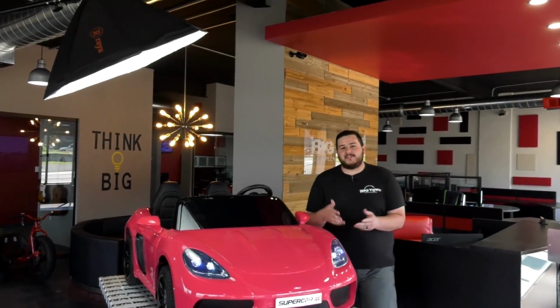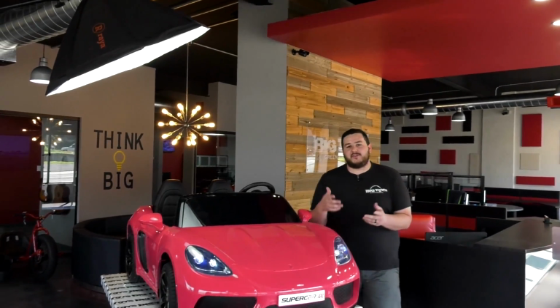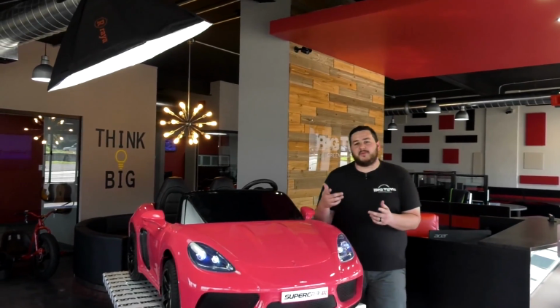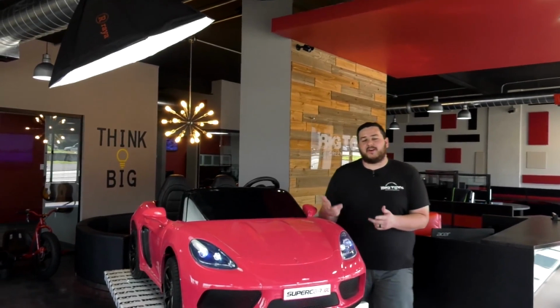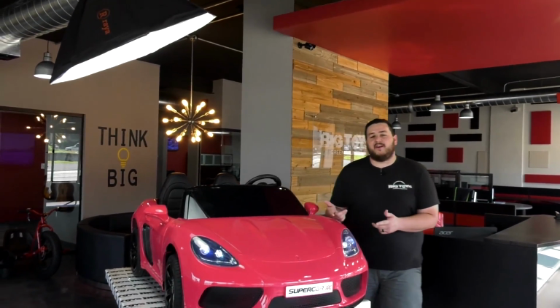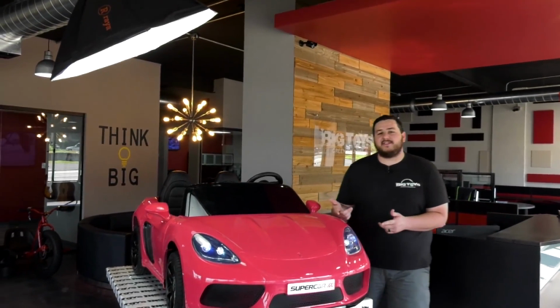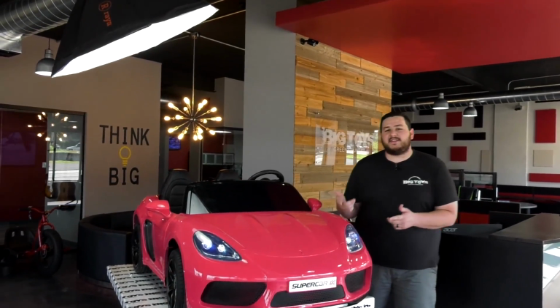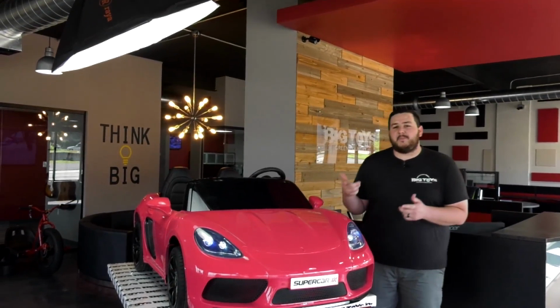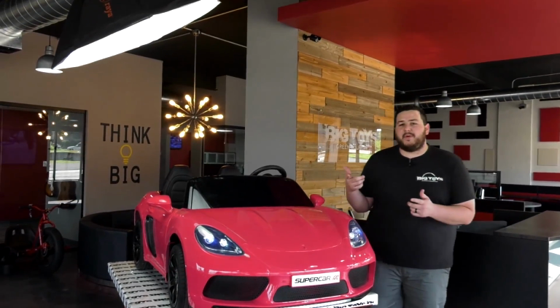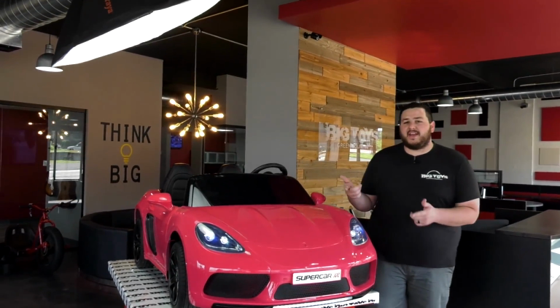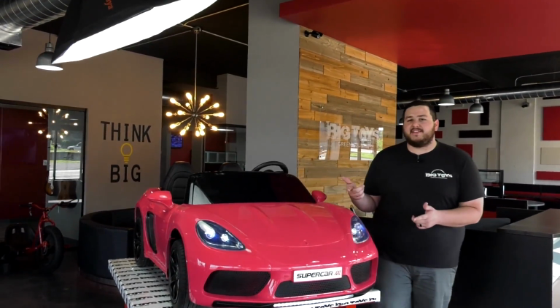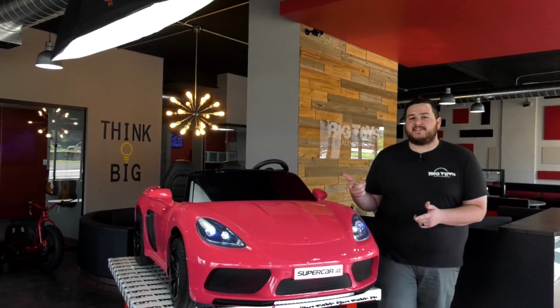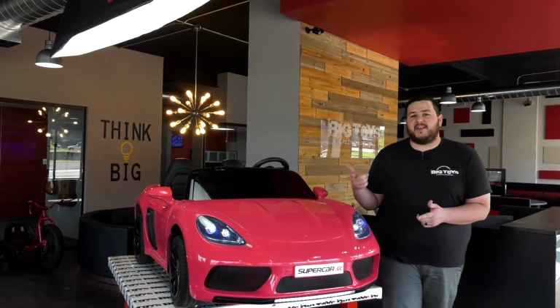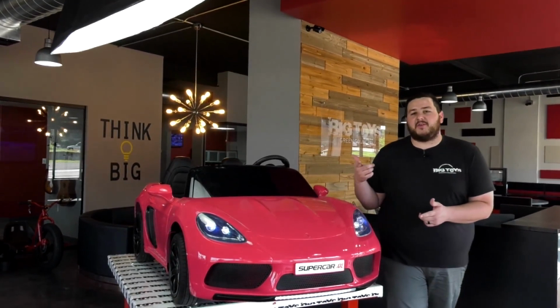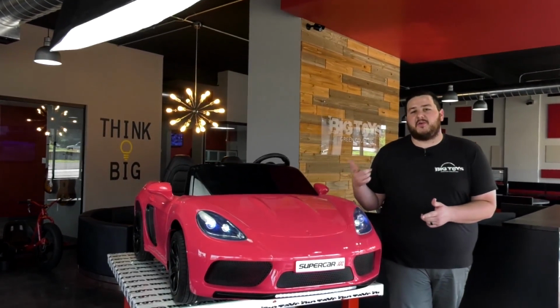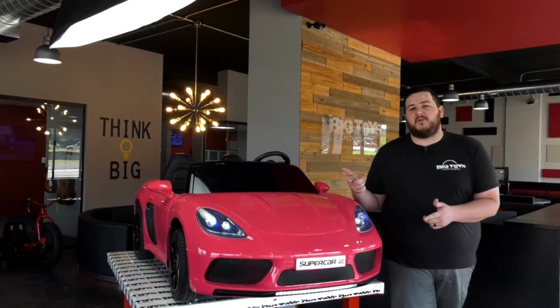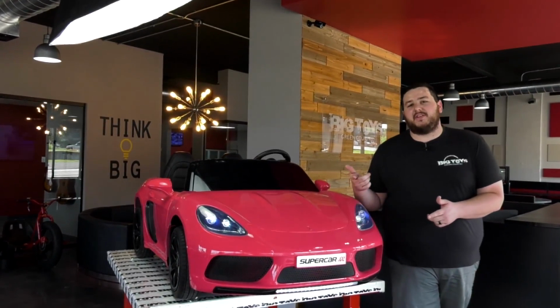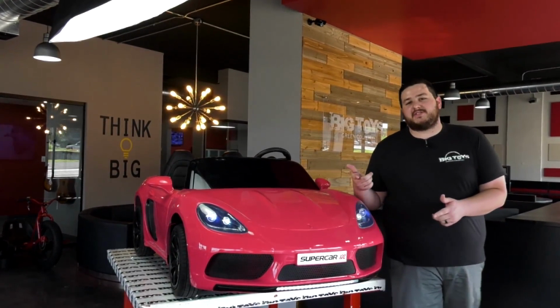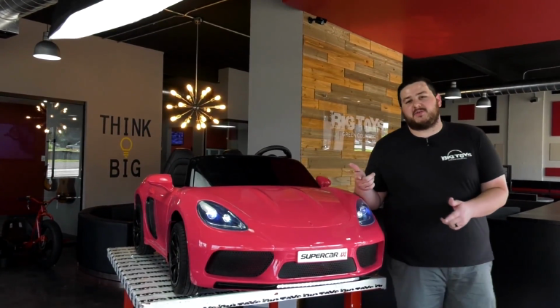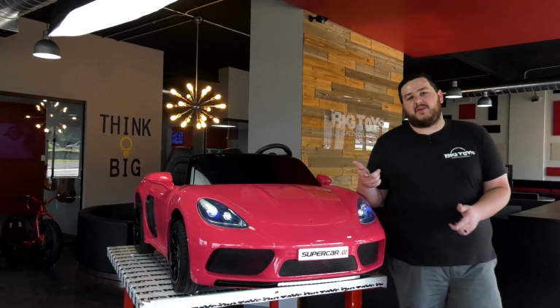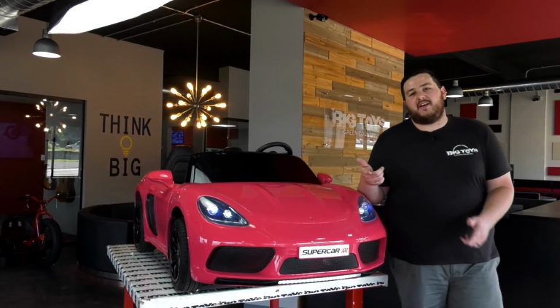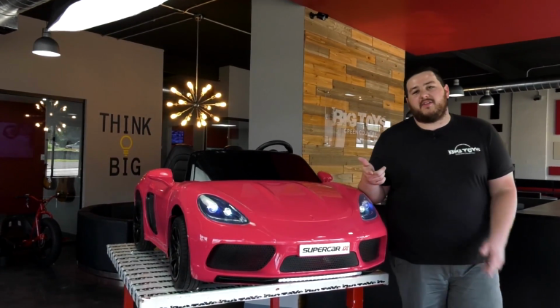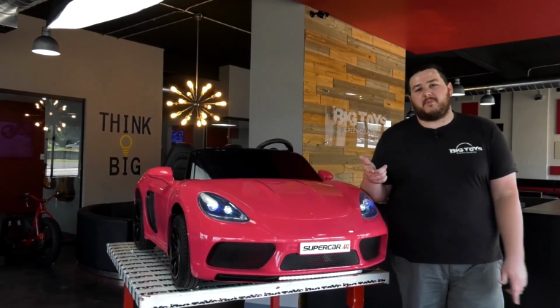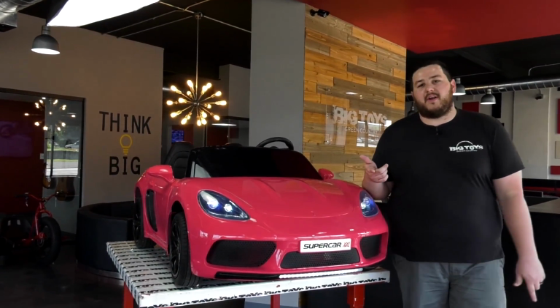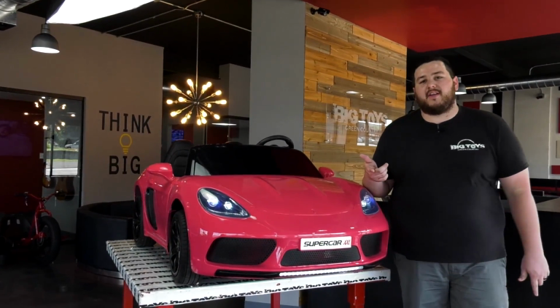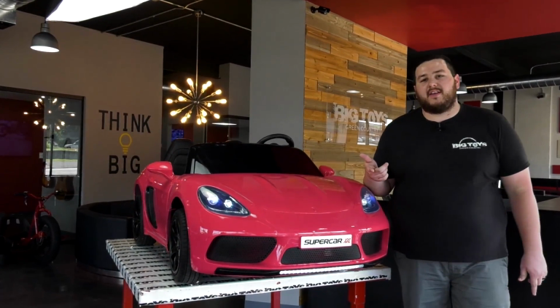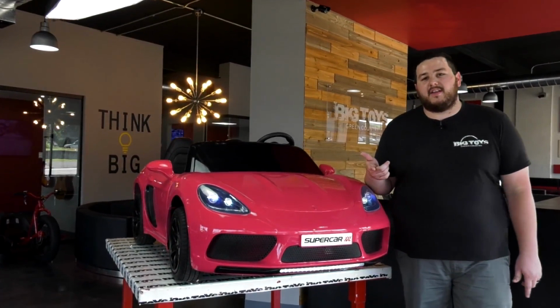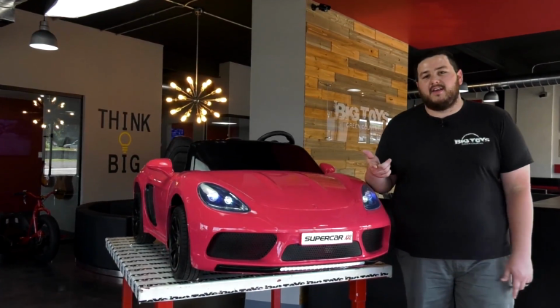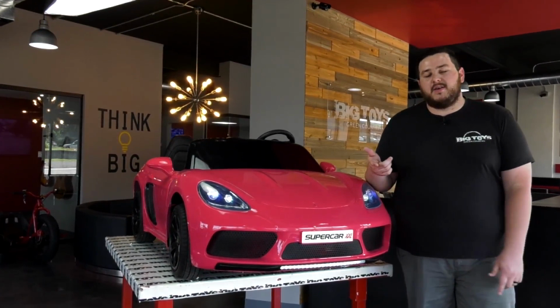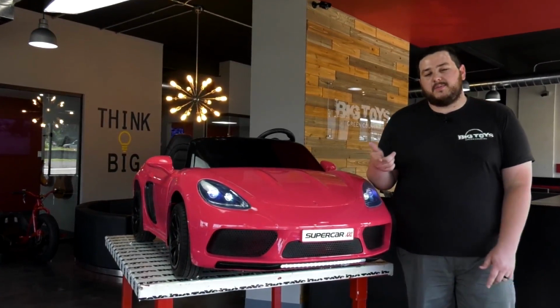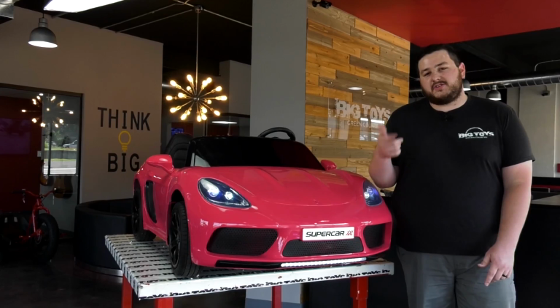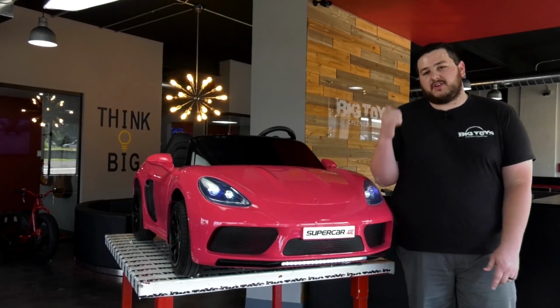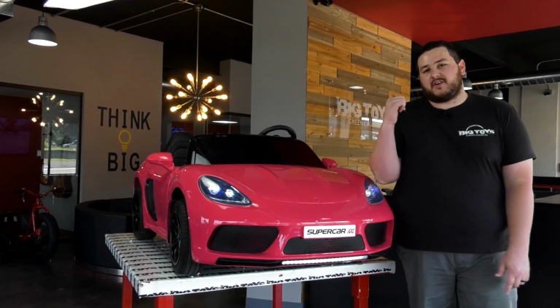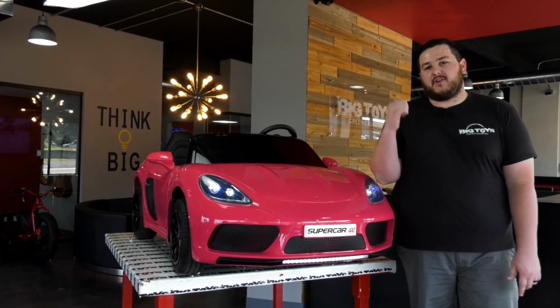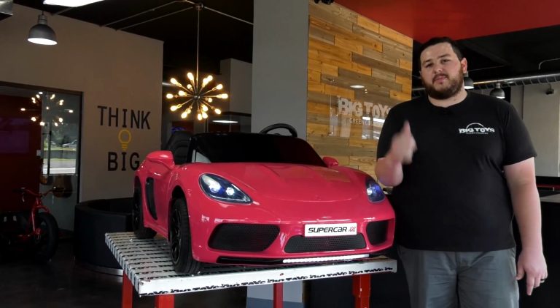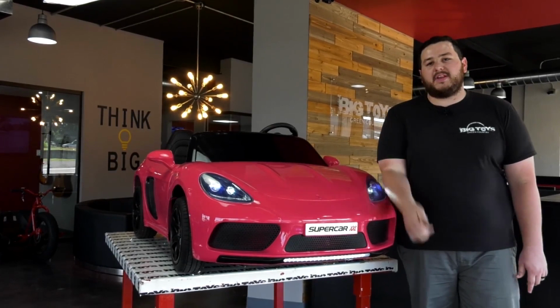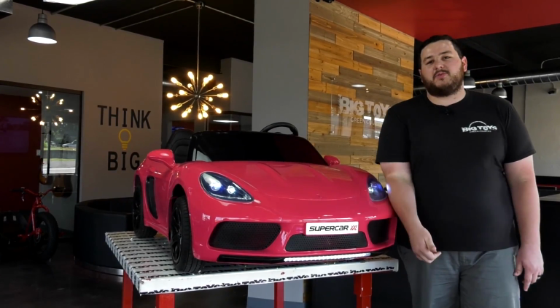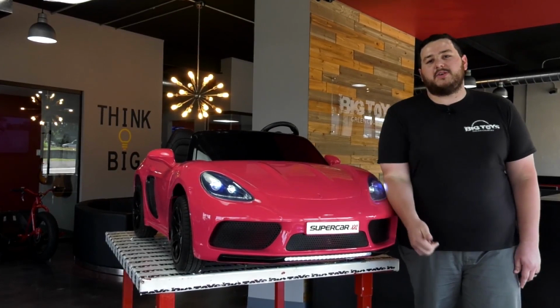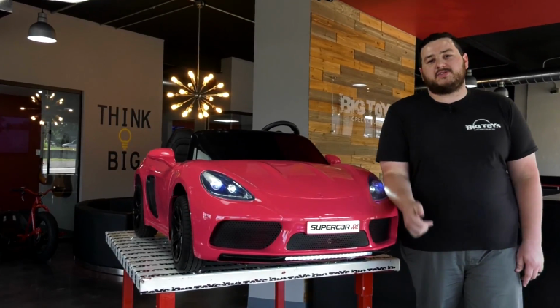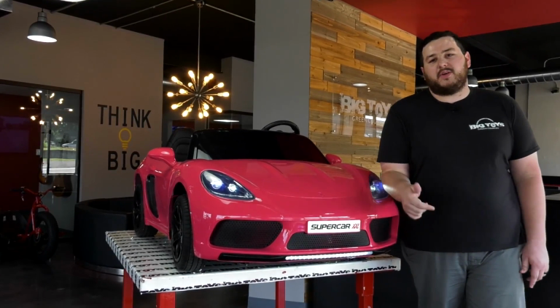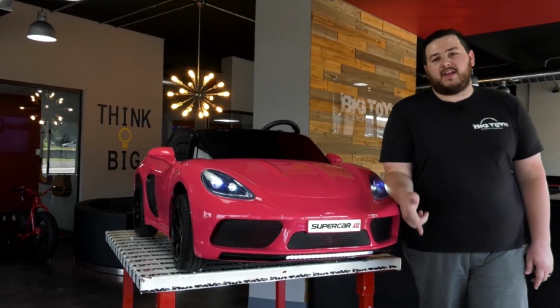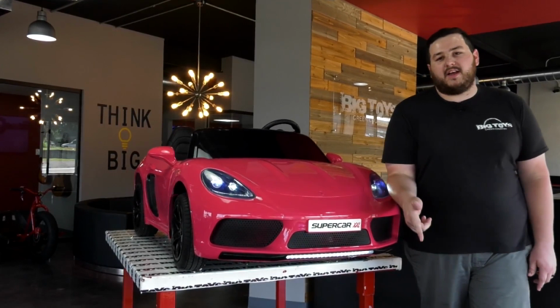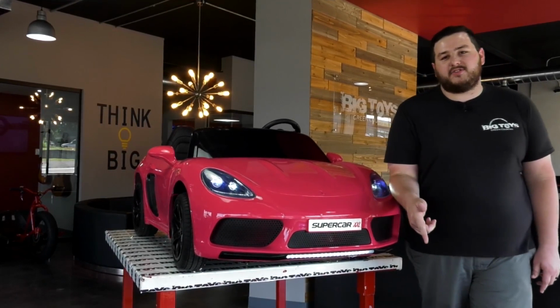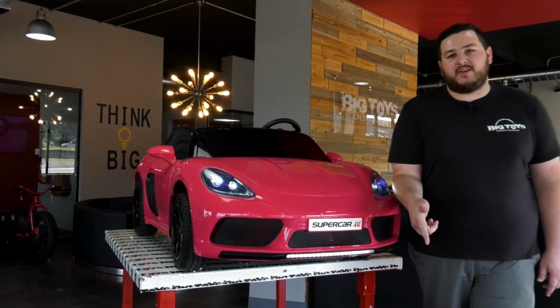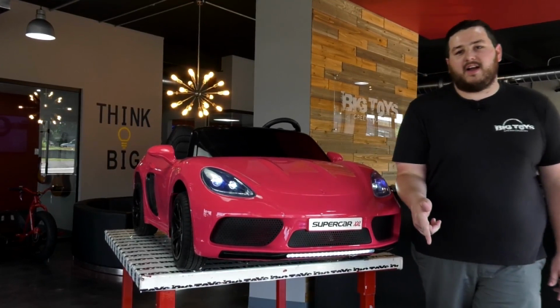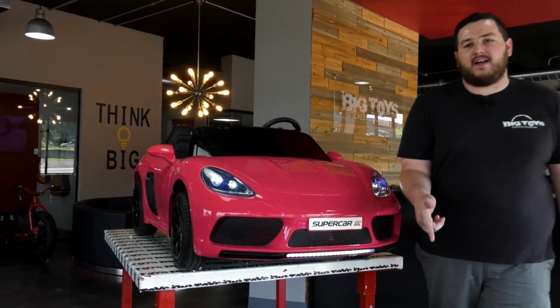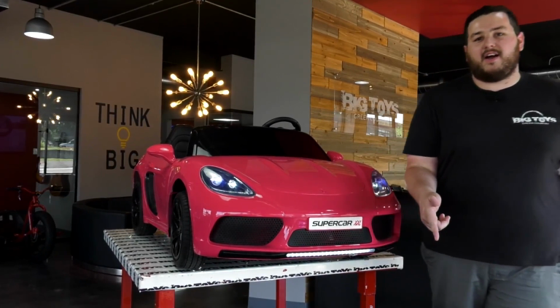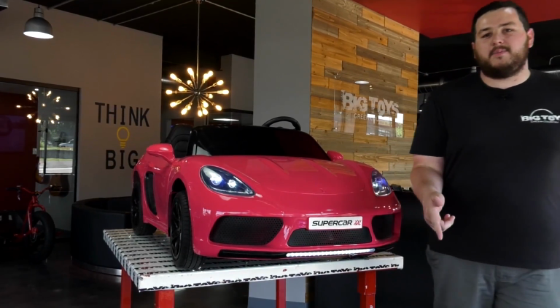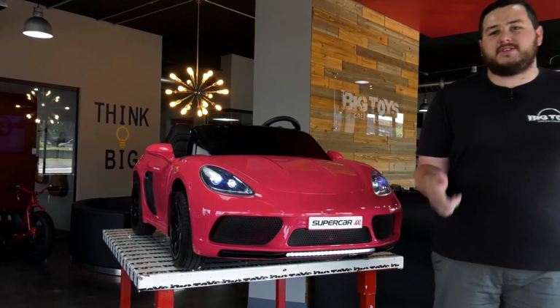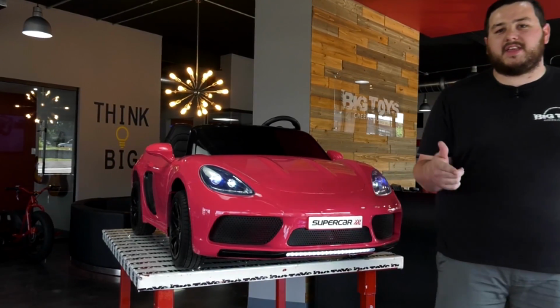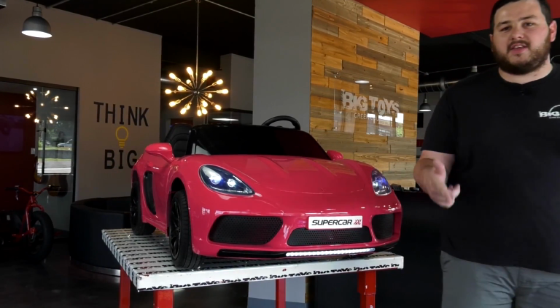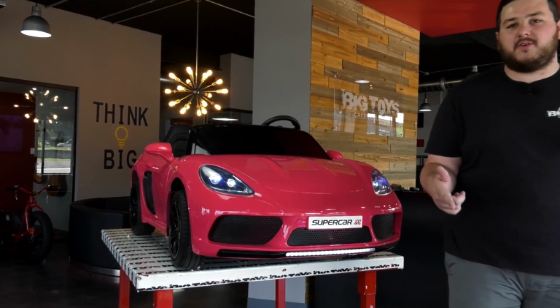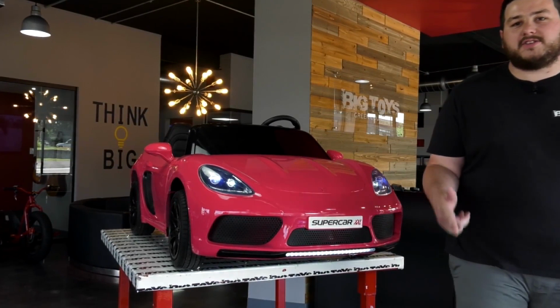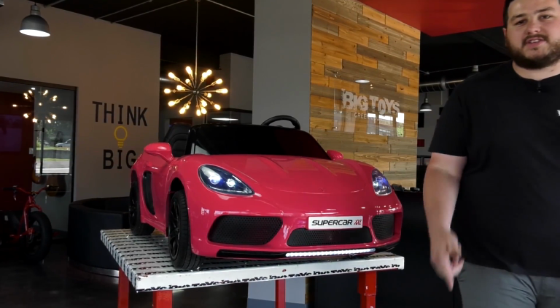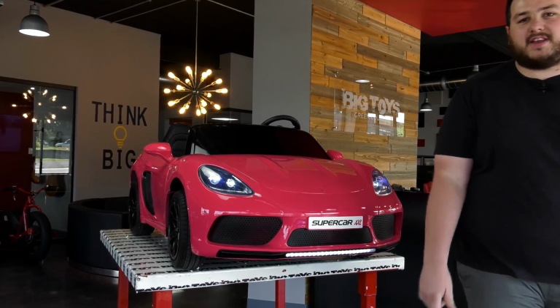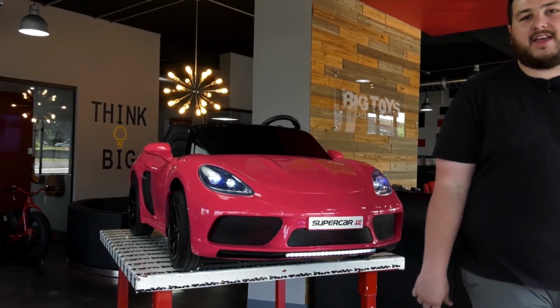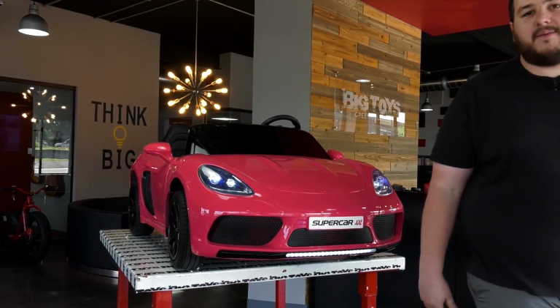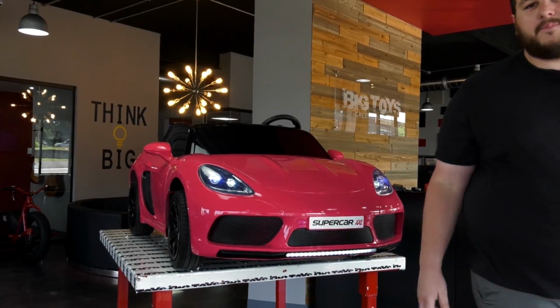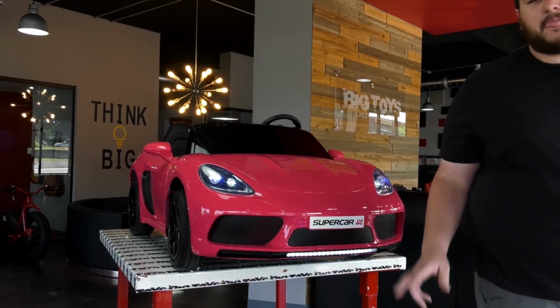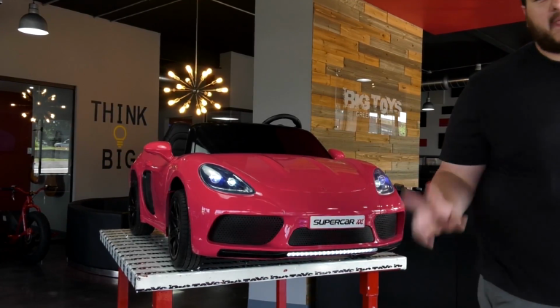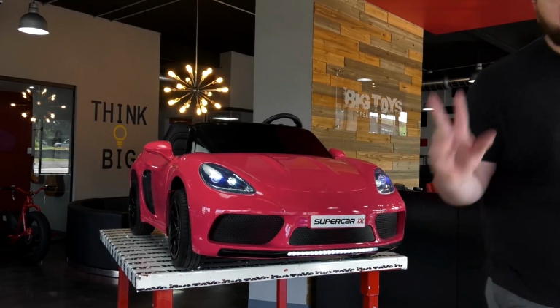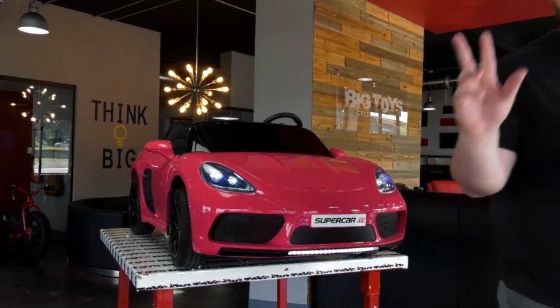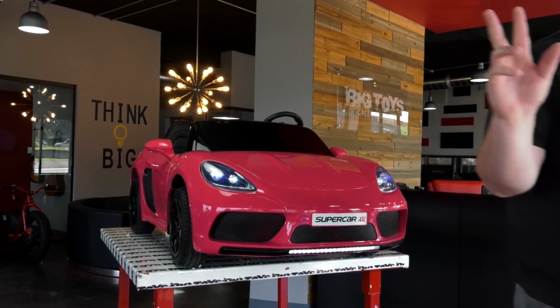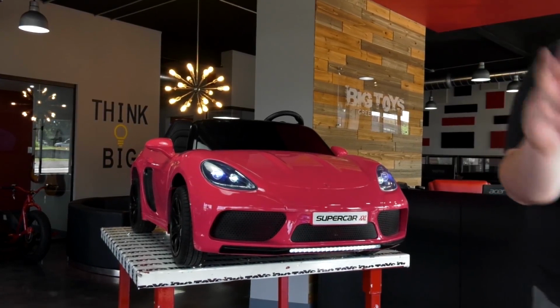This creates more power, more torque, and more fun. The Supercar is the biggest and coolest toy on the market. Be sure to go to bigtoysgreencountry.com to get yours today. Thanks for watching!